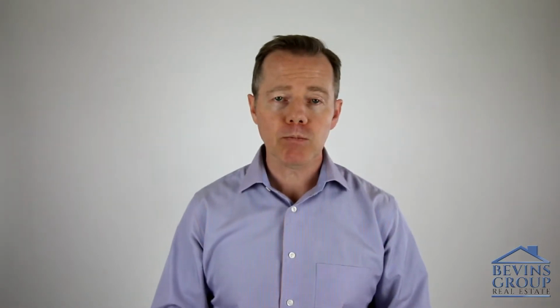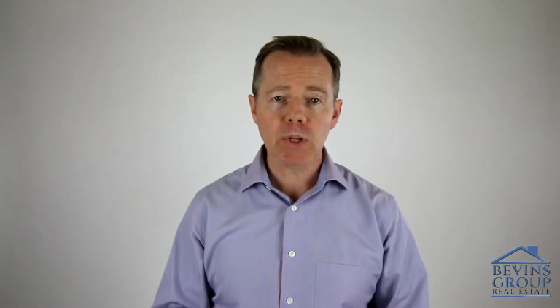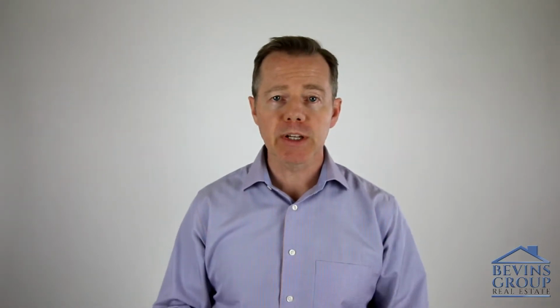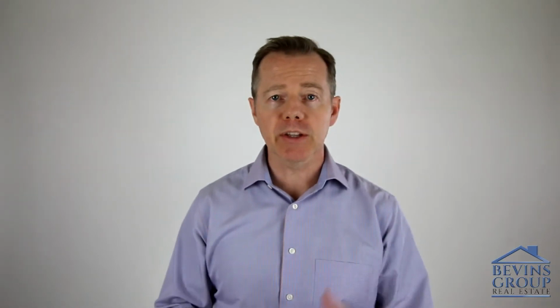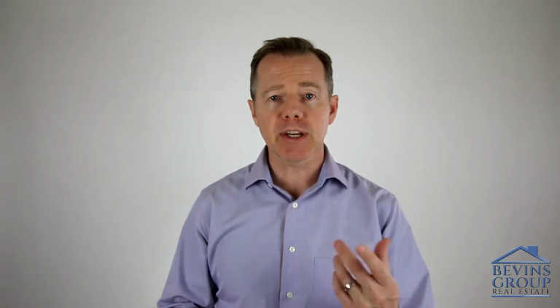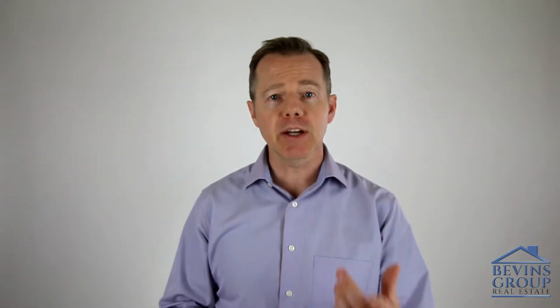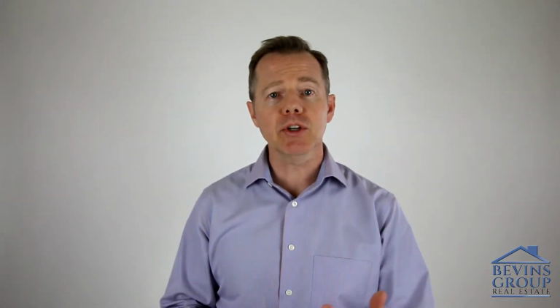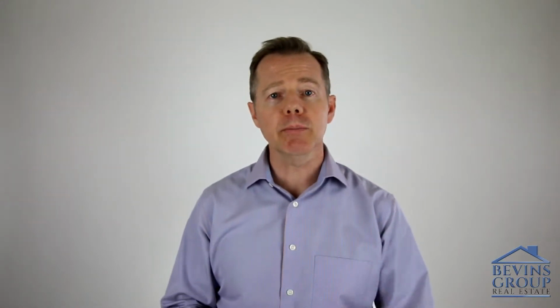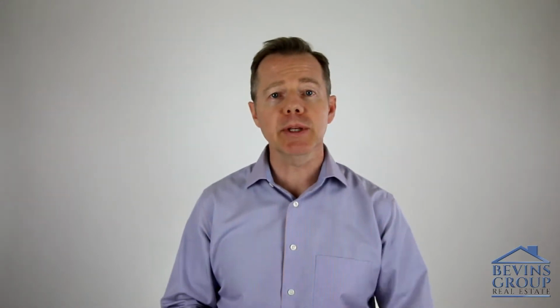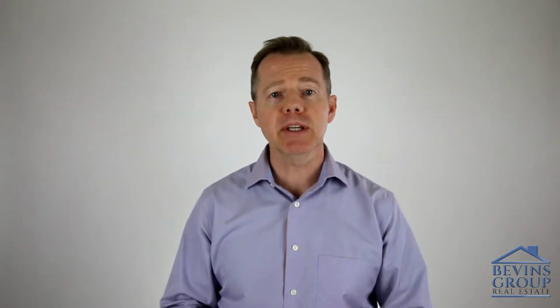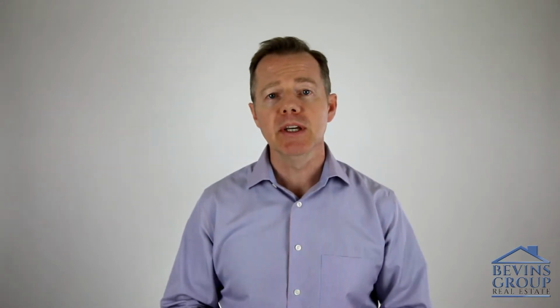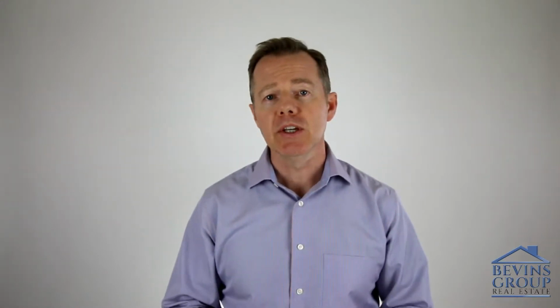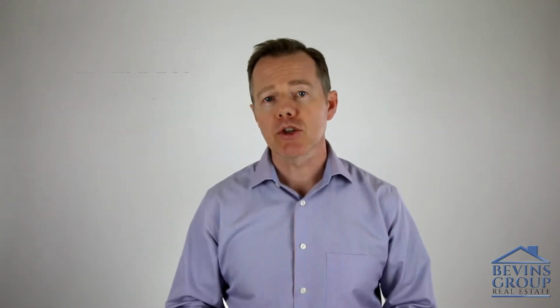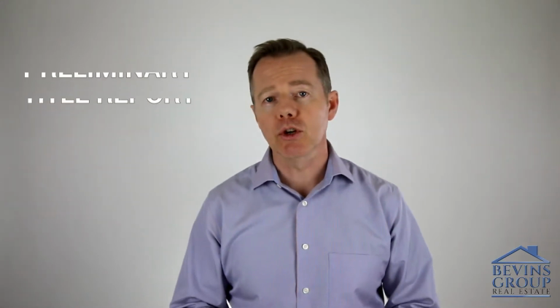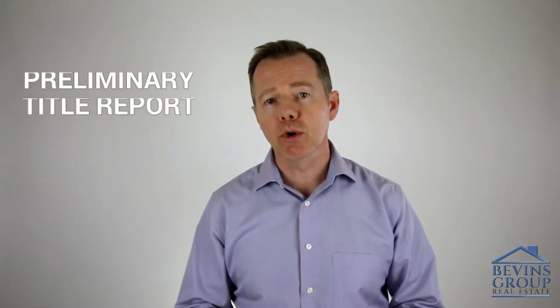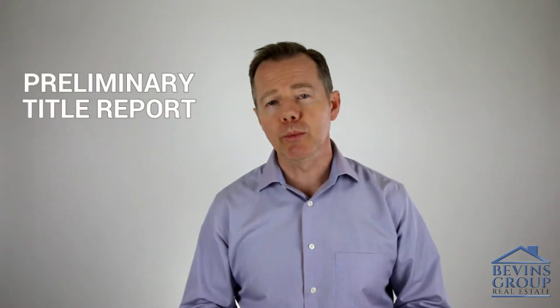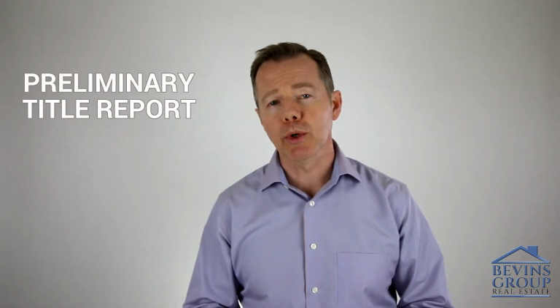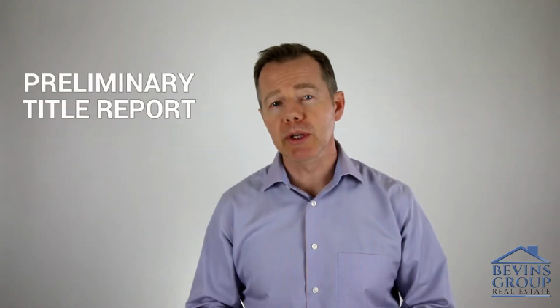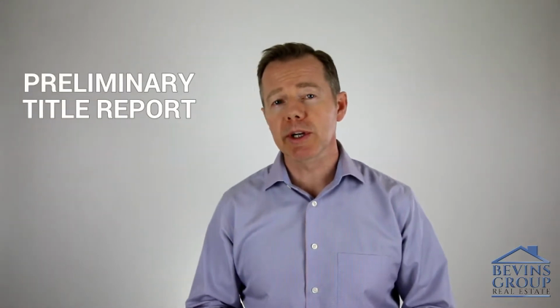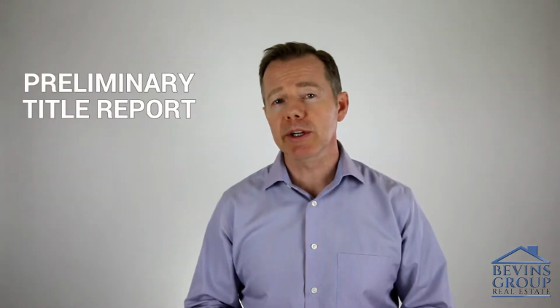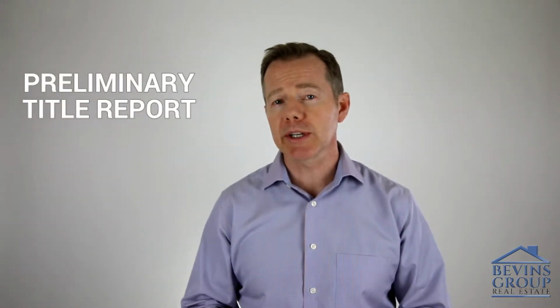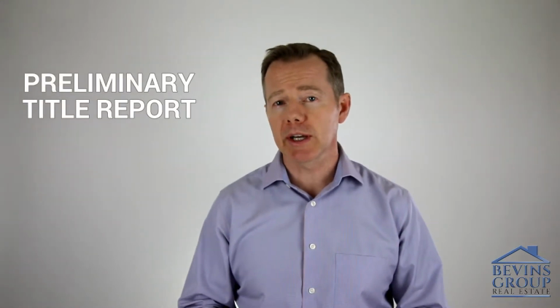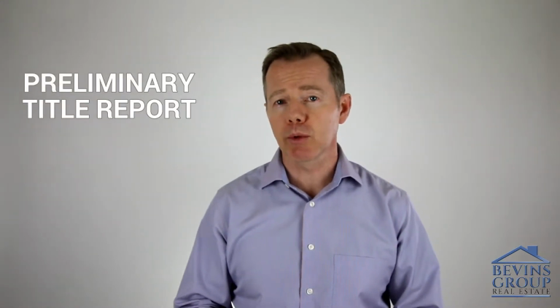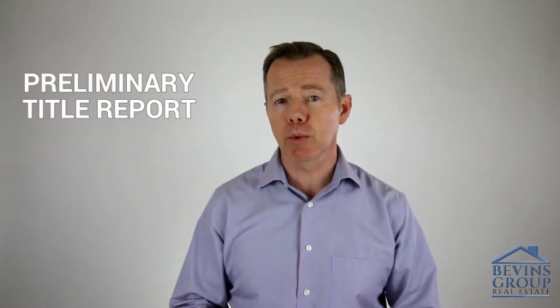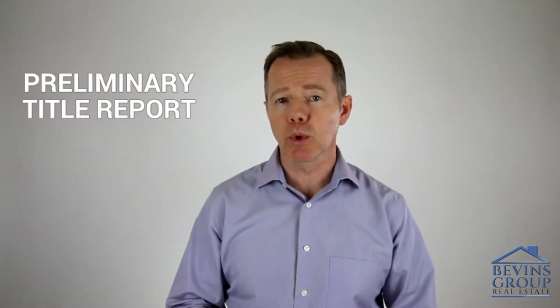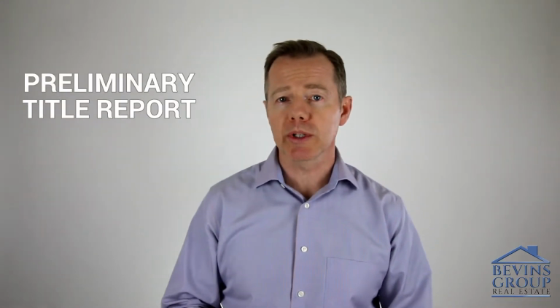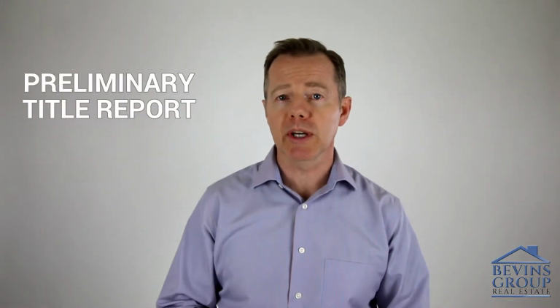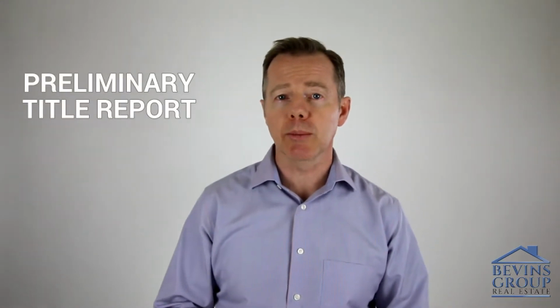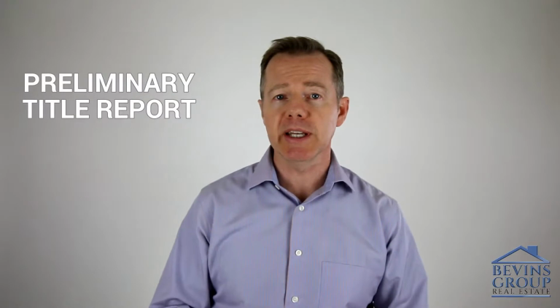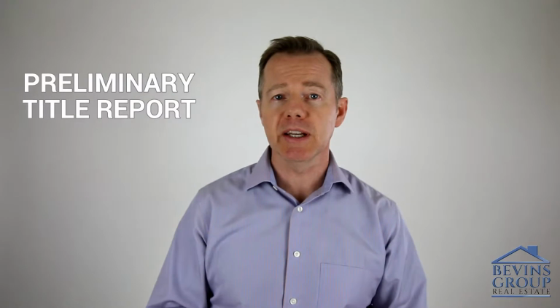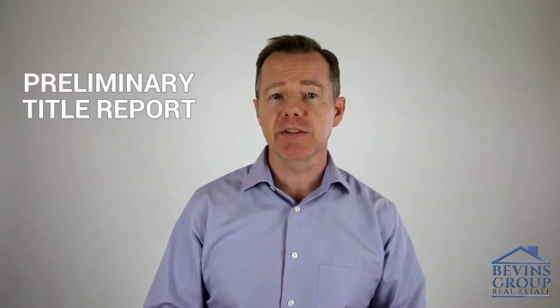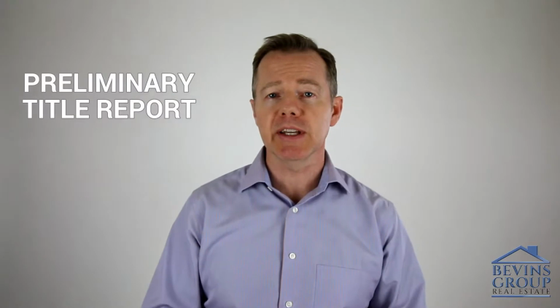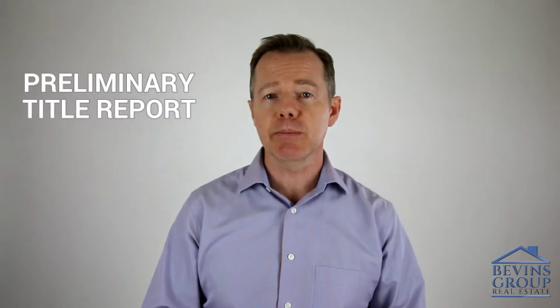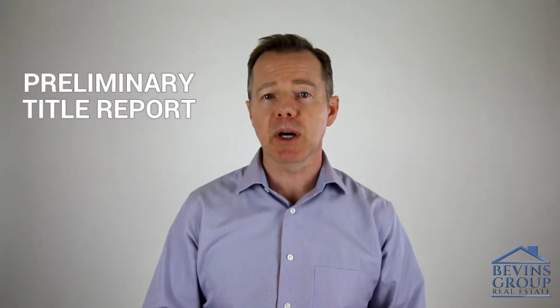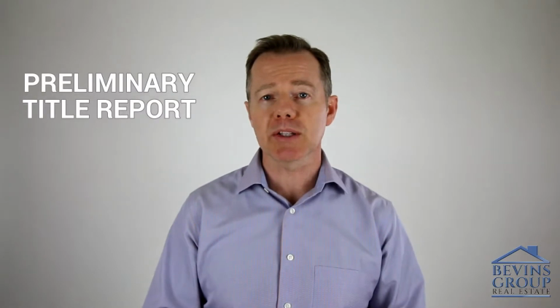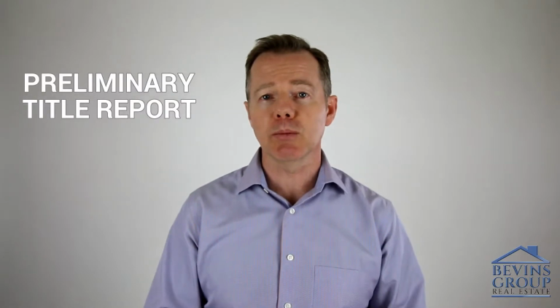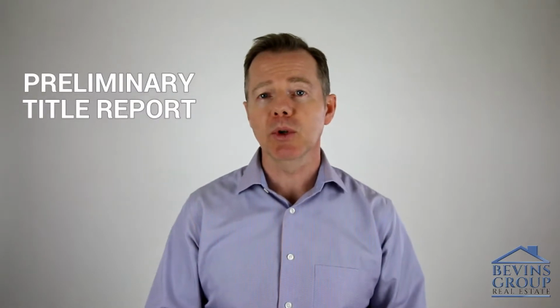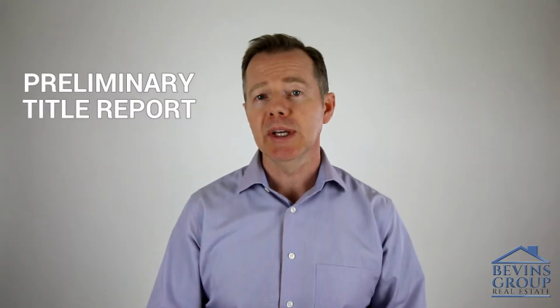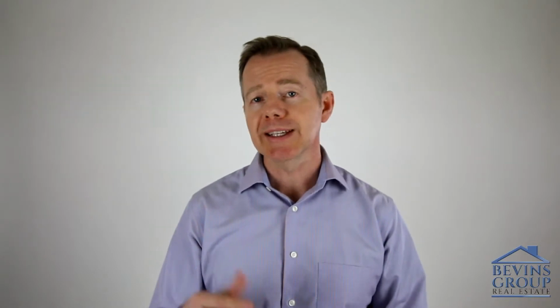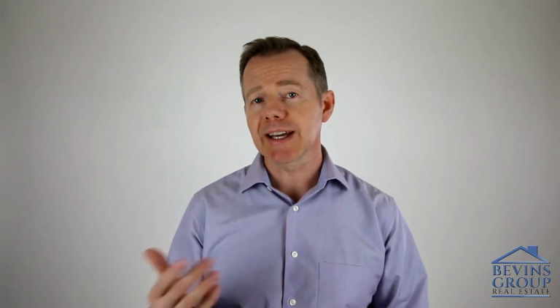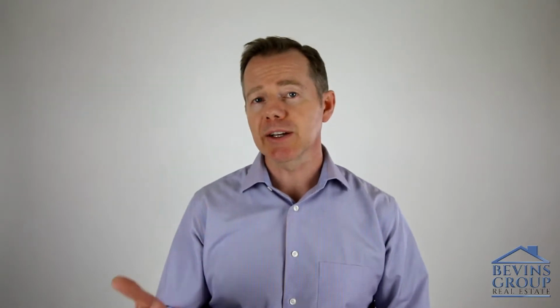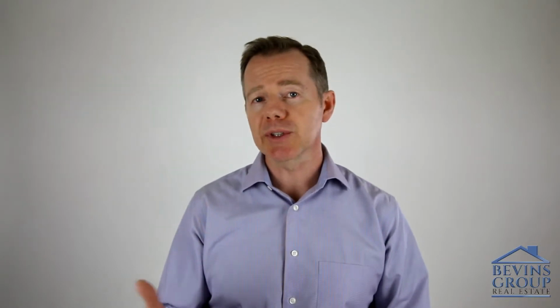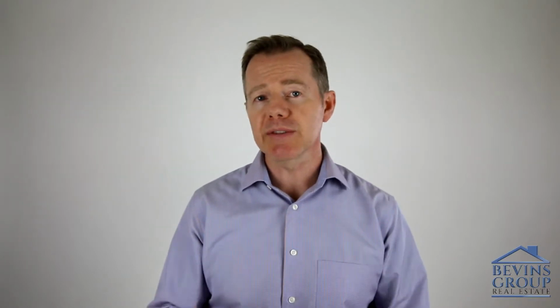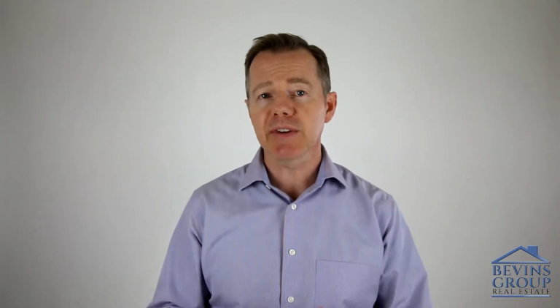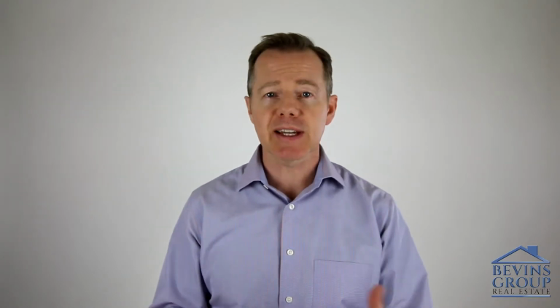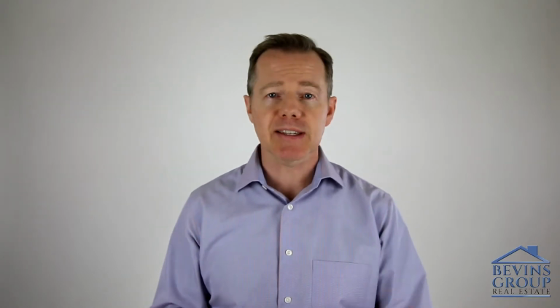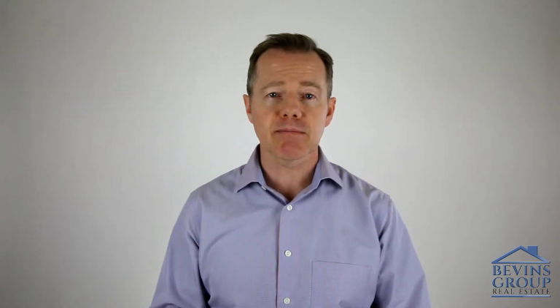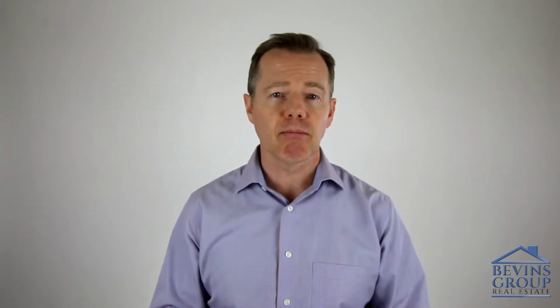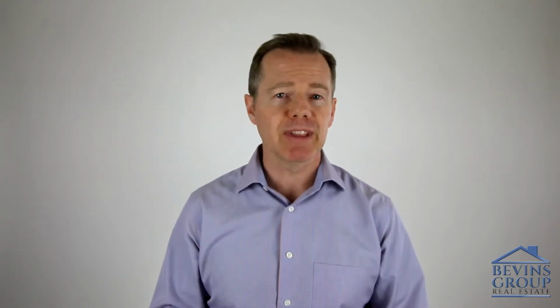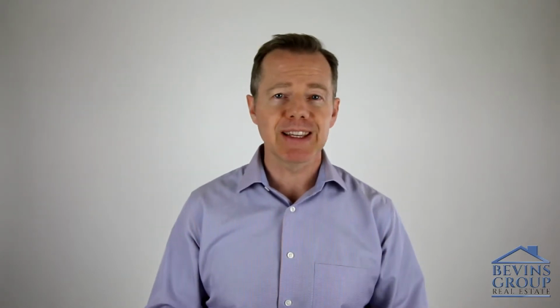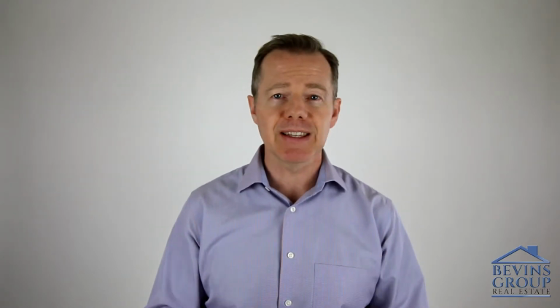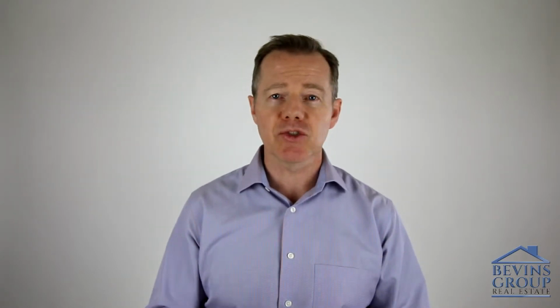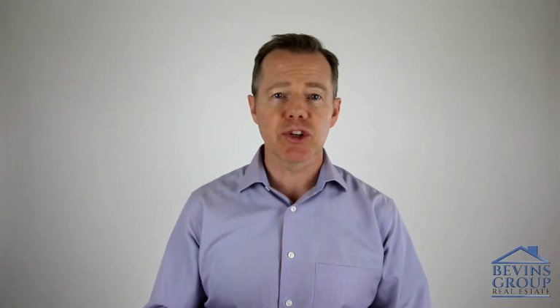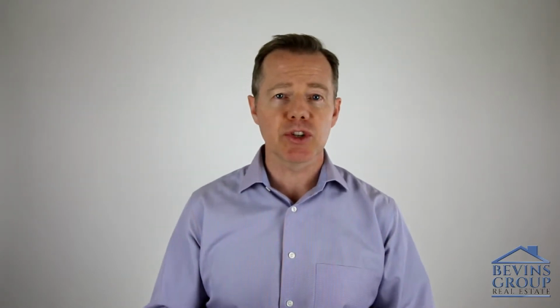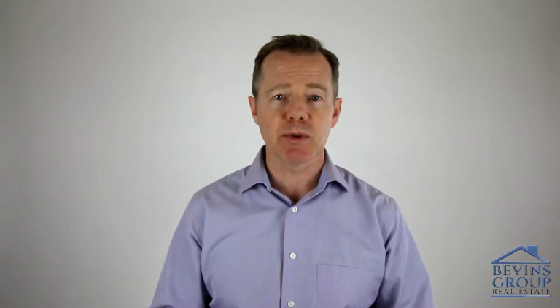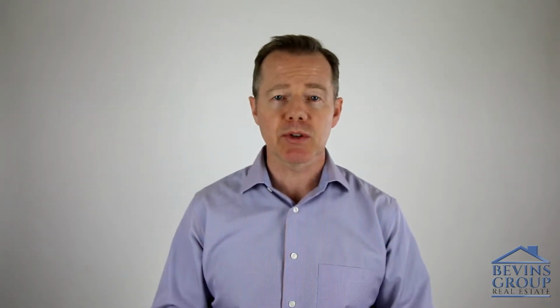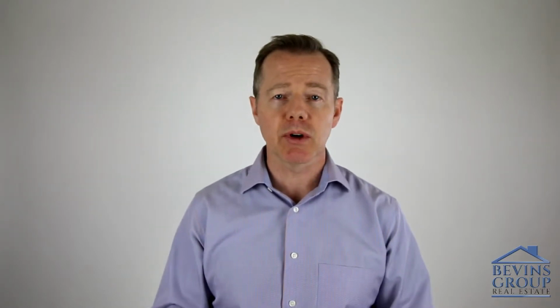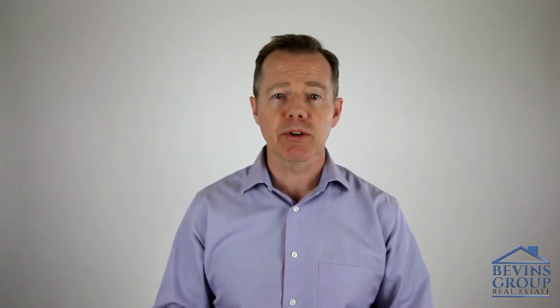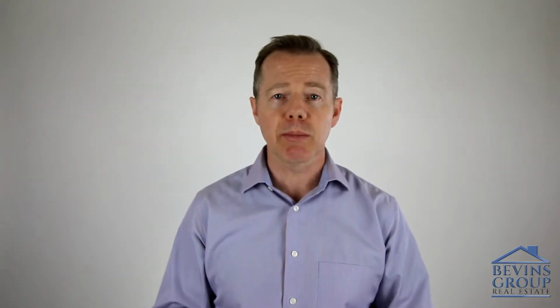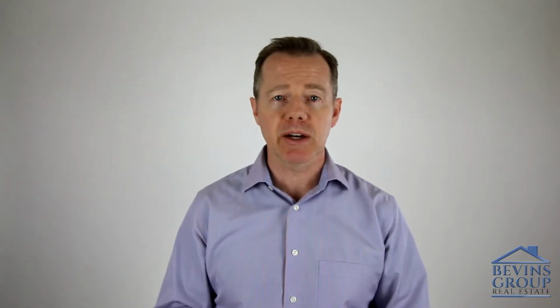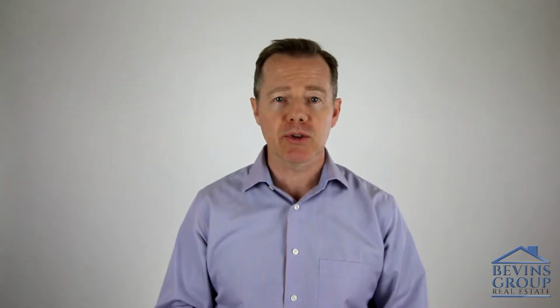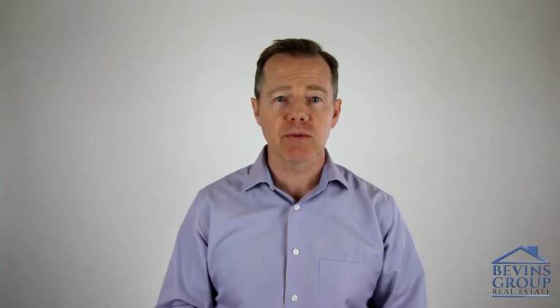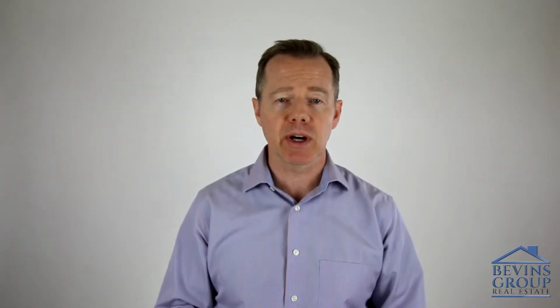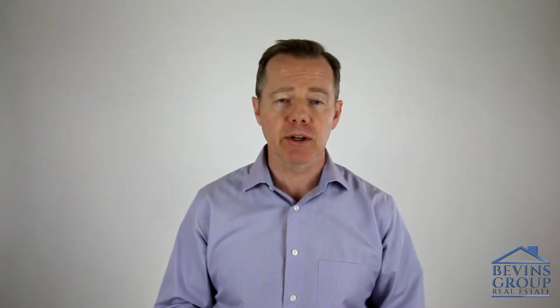Now the title company is going to order a preliminary title report to help identify any possible title defects, liens, judgments, or other matters of record.